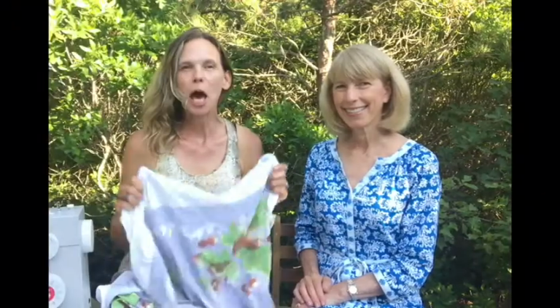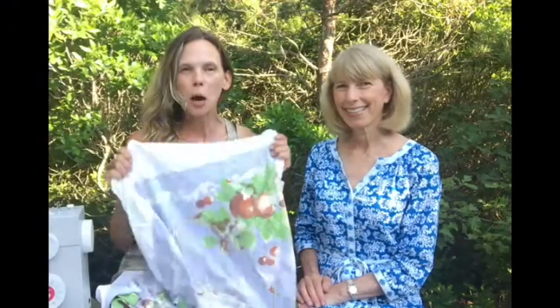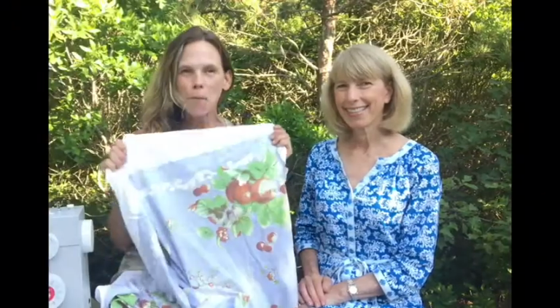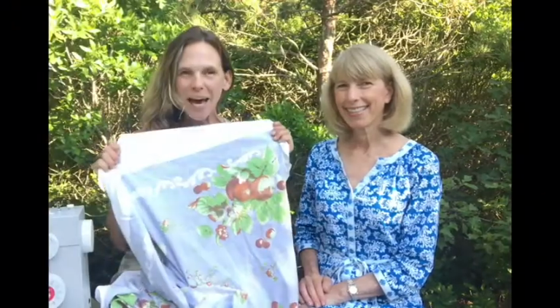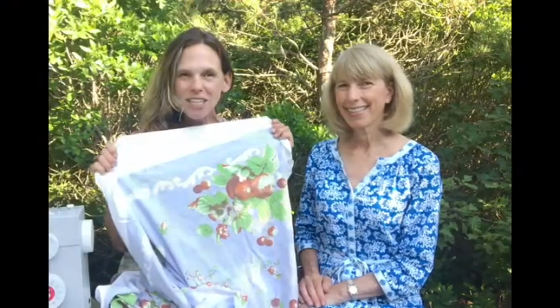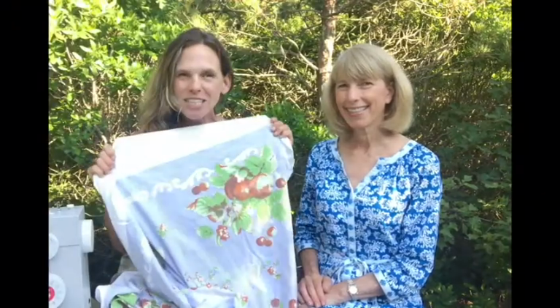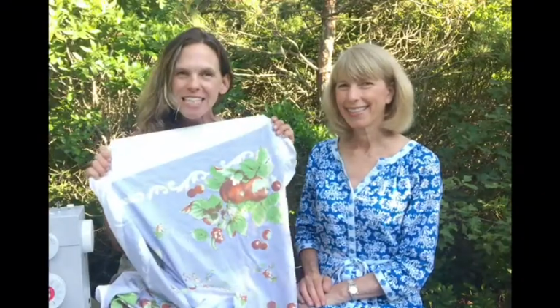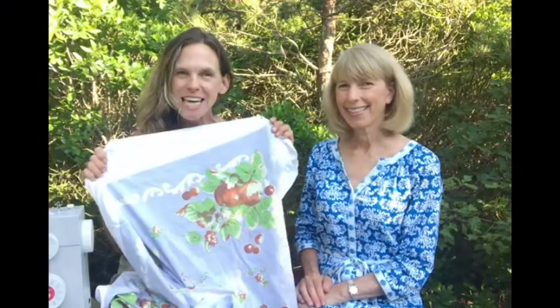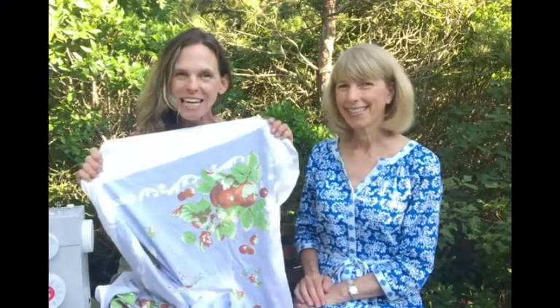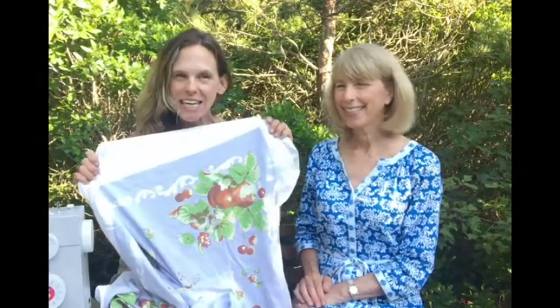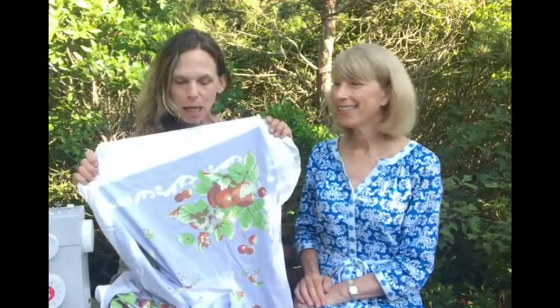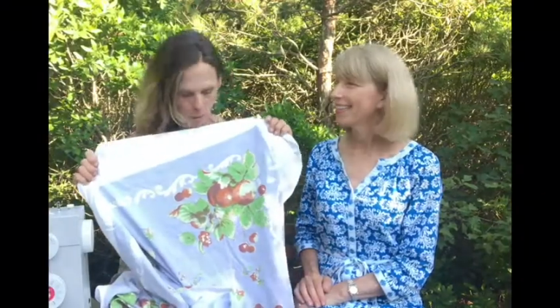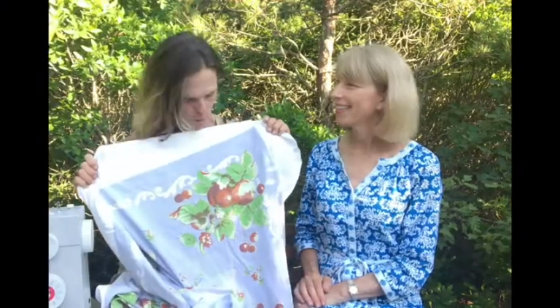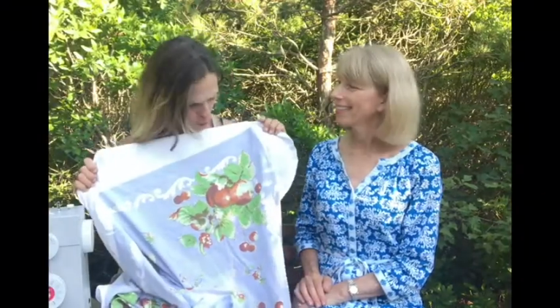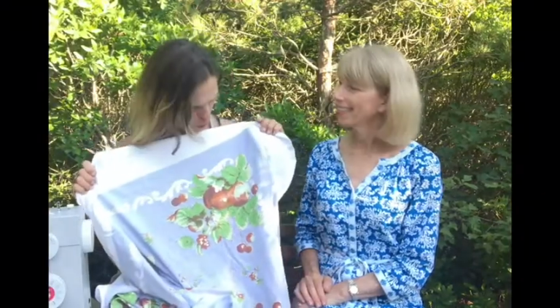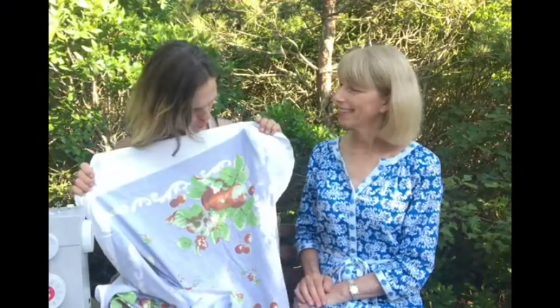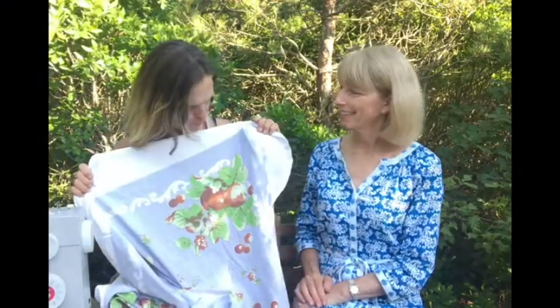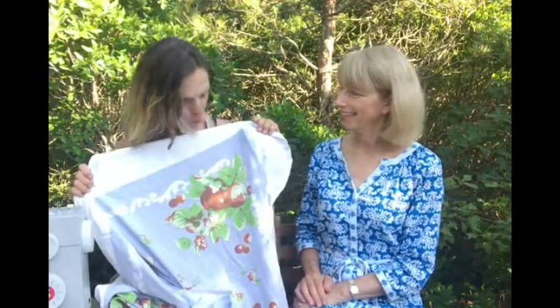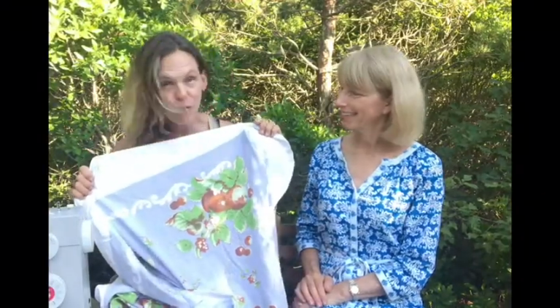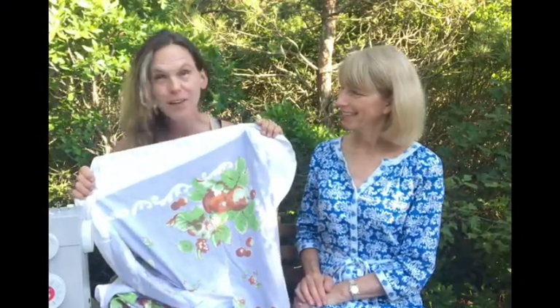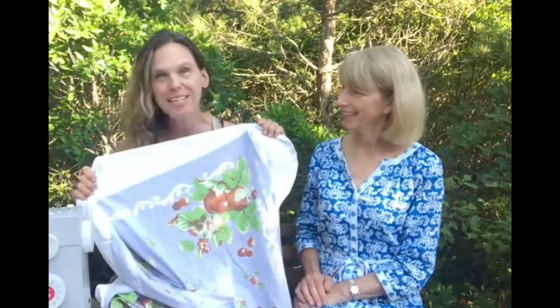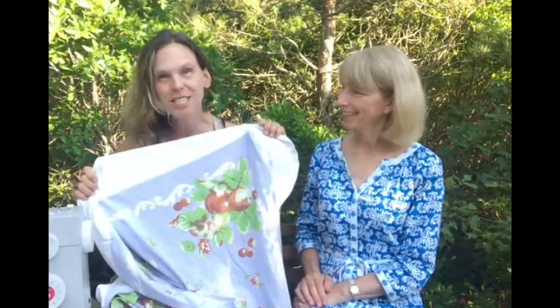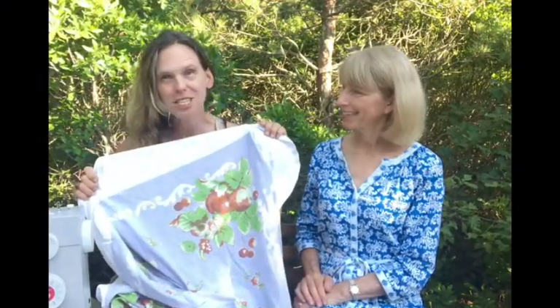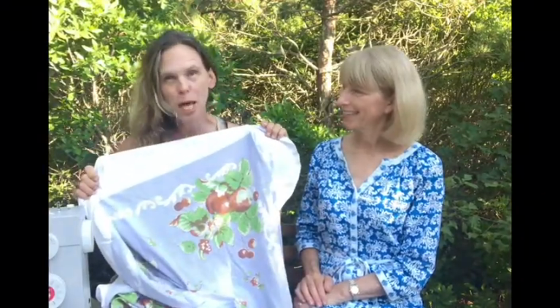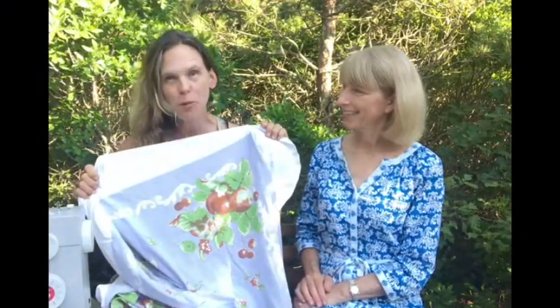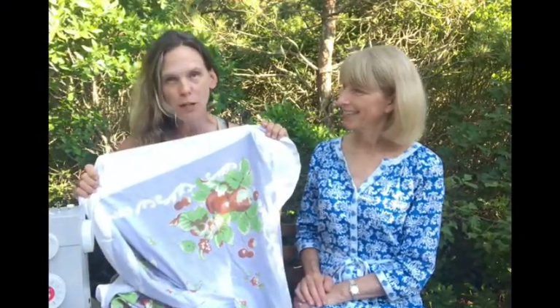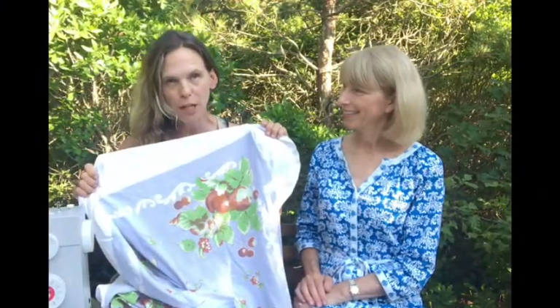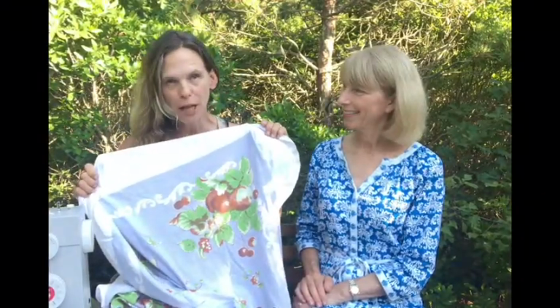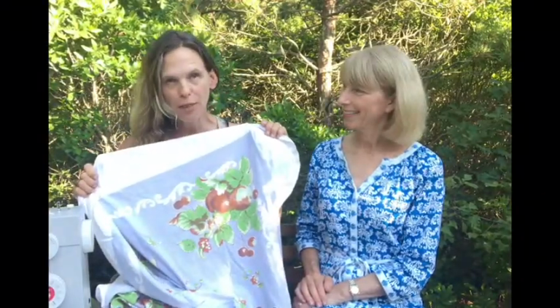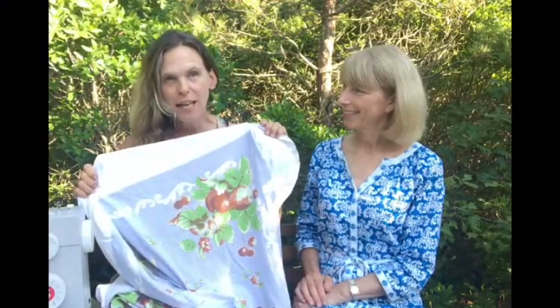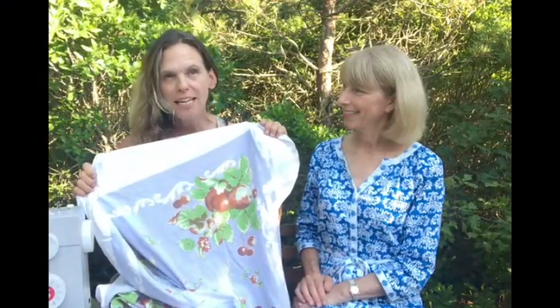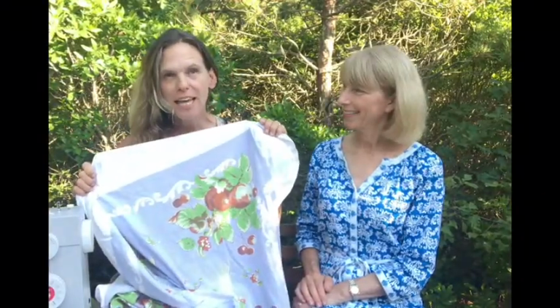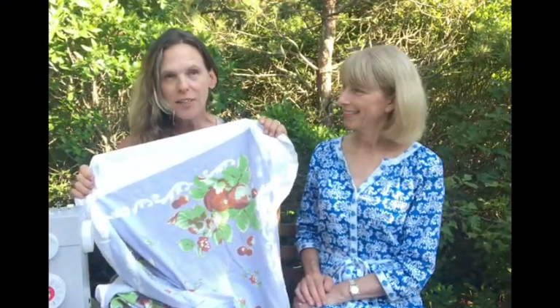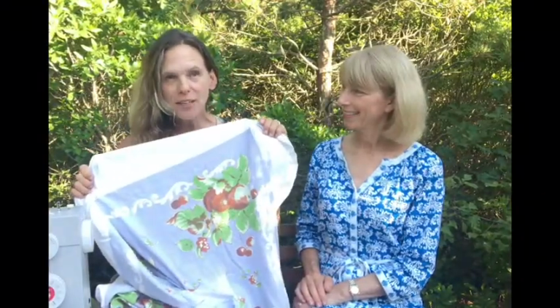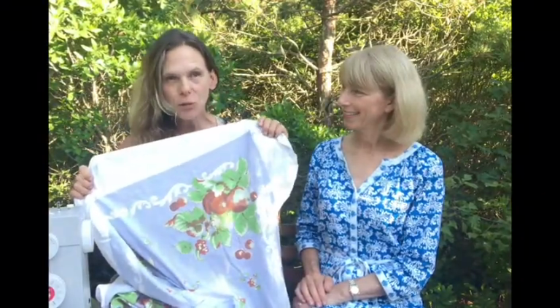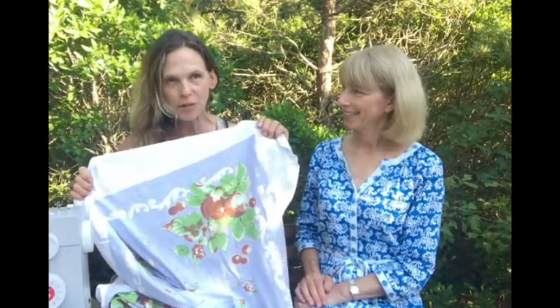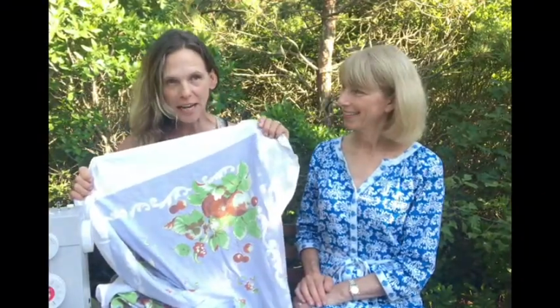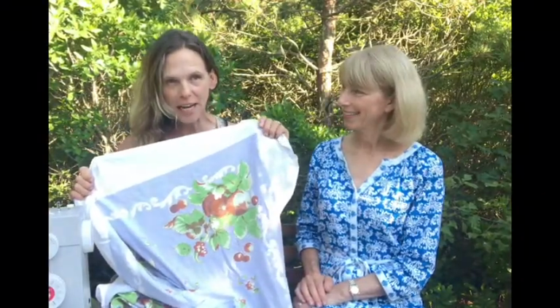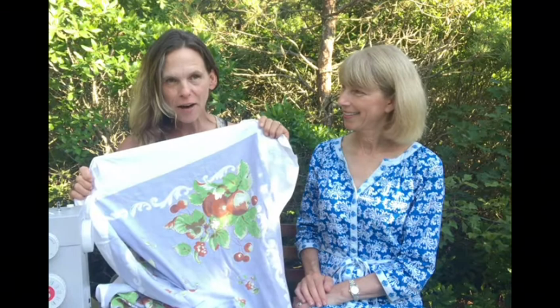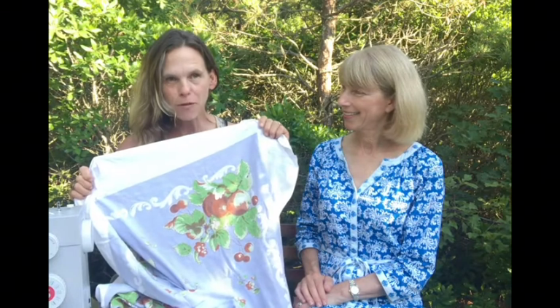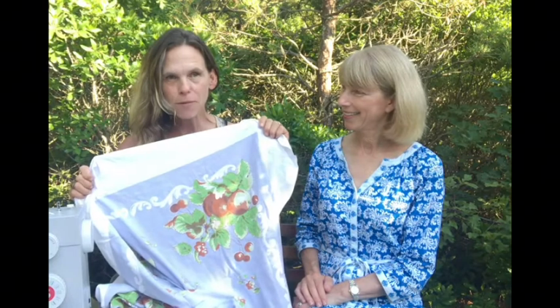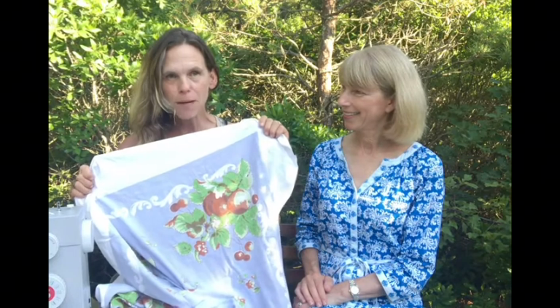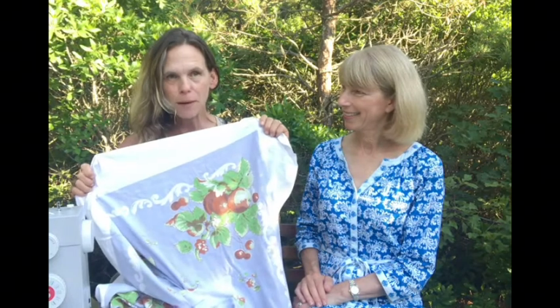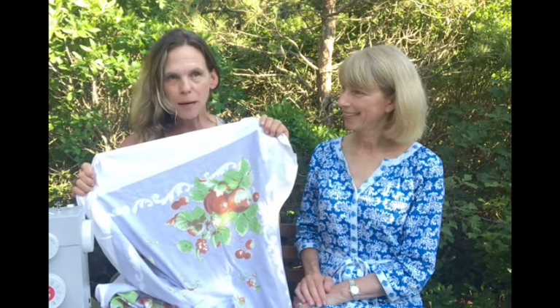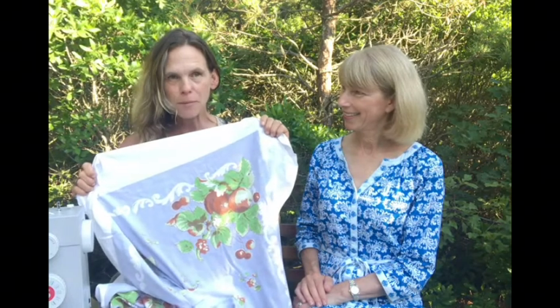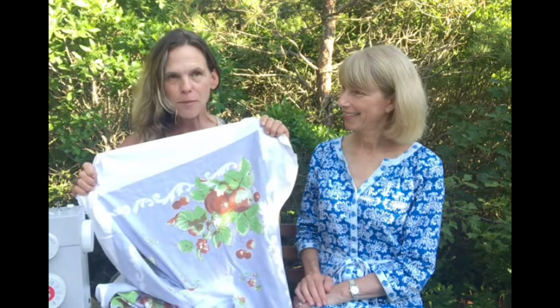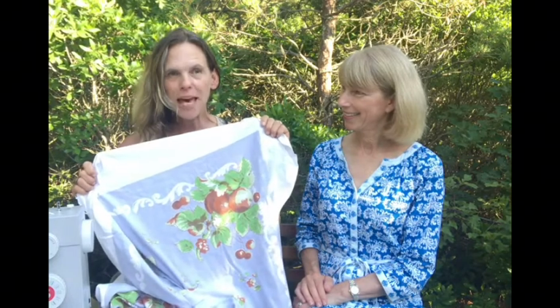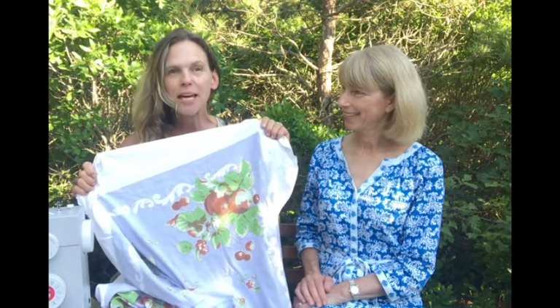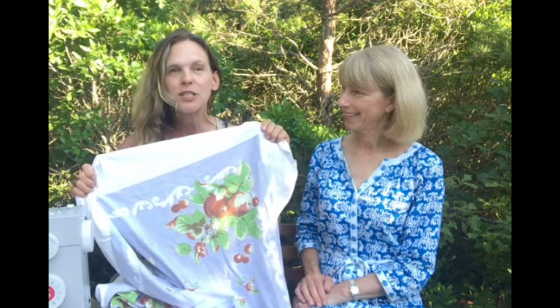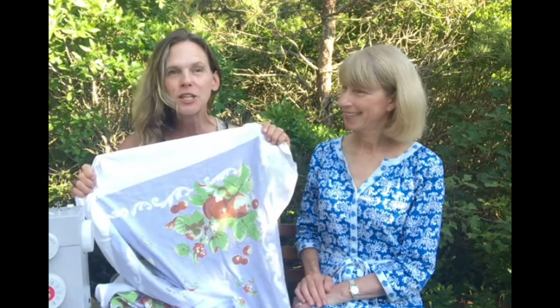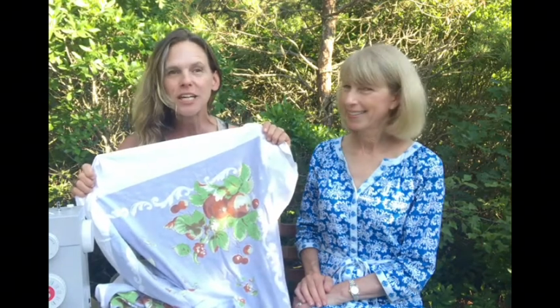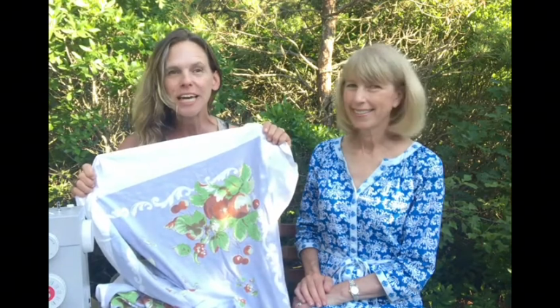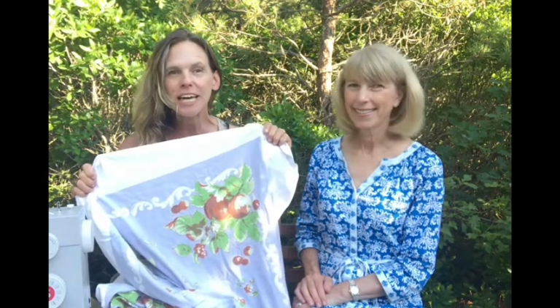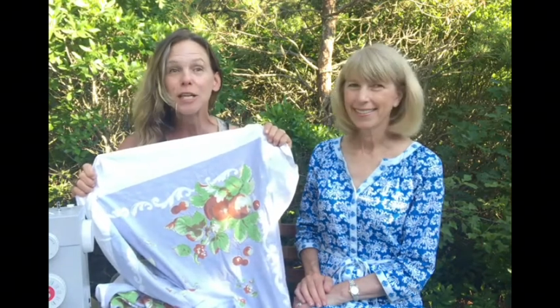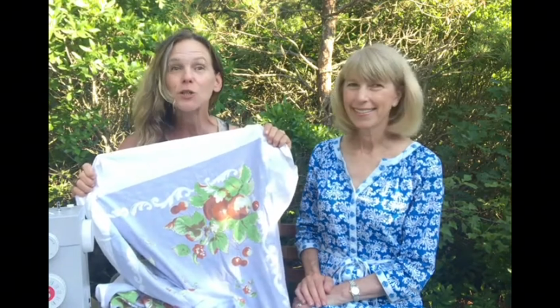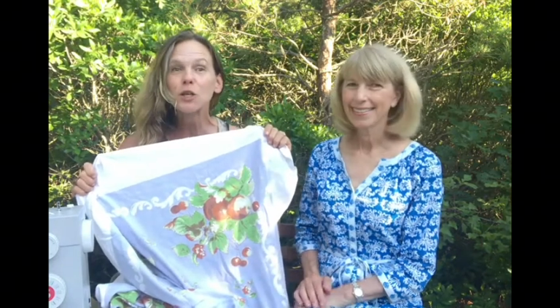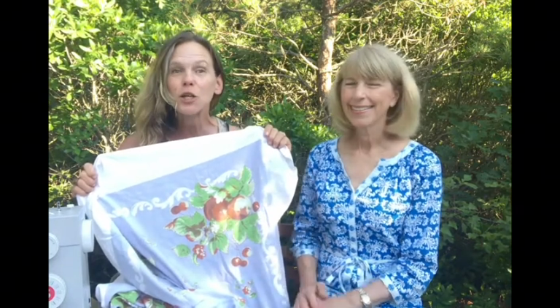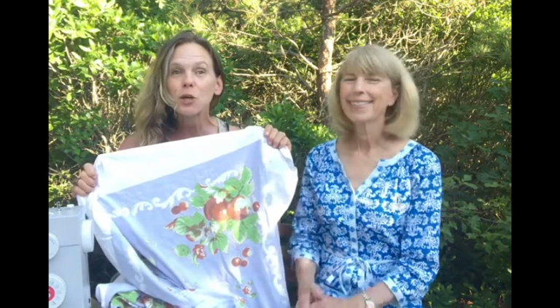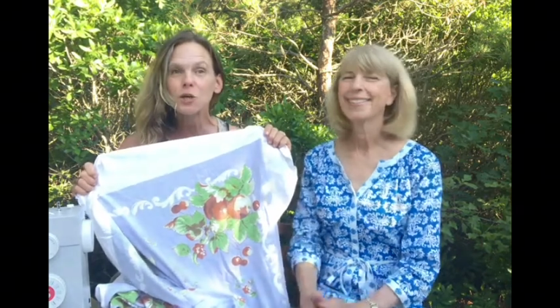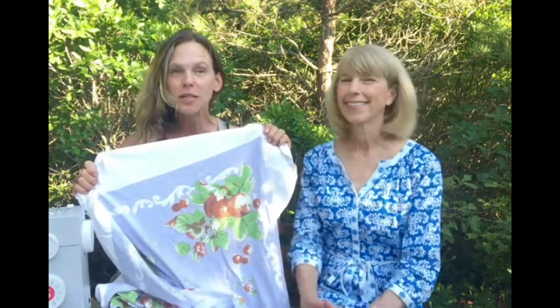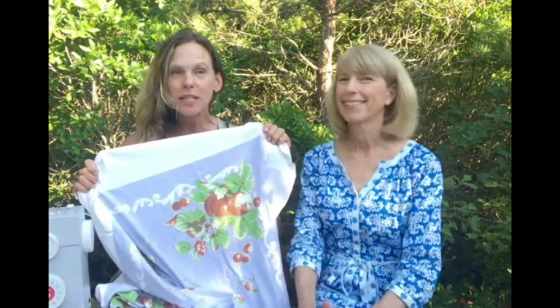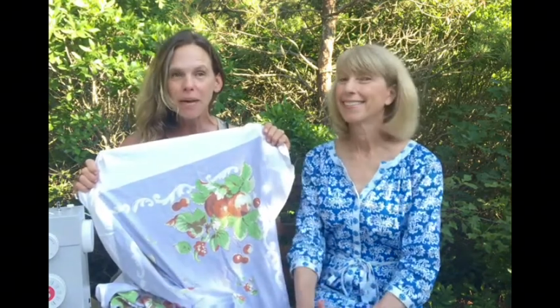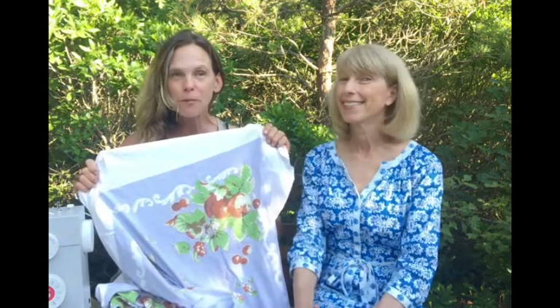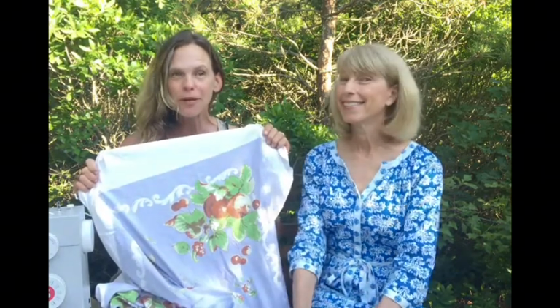Imagine taking a beautiful vintage tablecloth like this one that I got from my mom and turning it into a cute little apron.